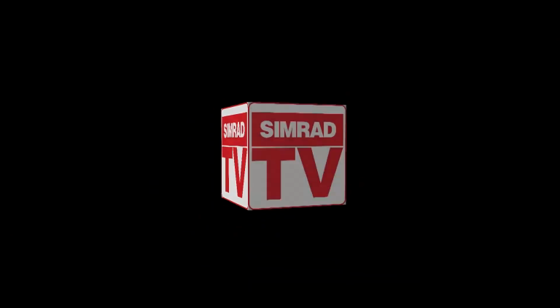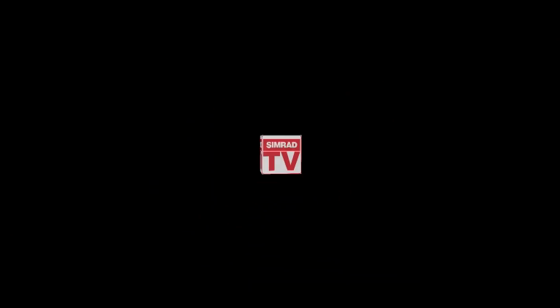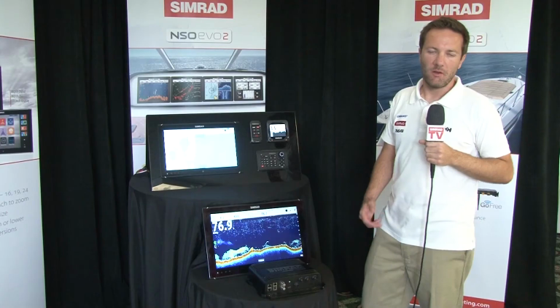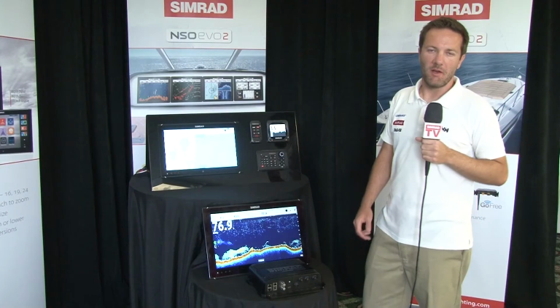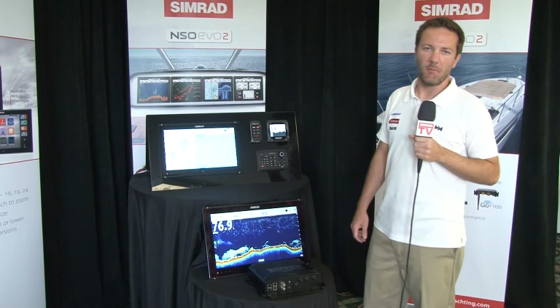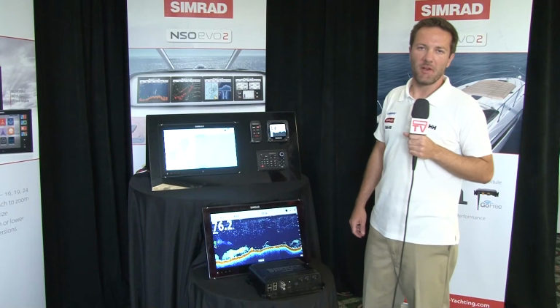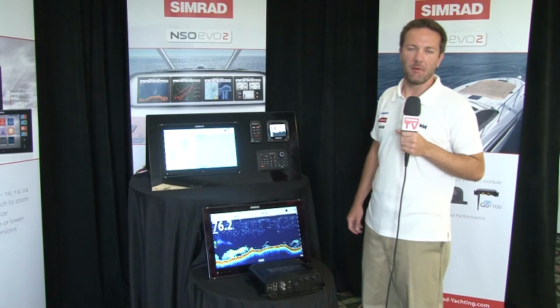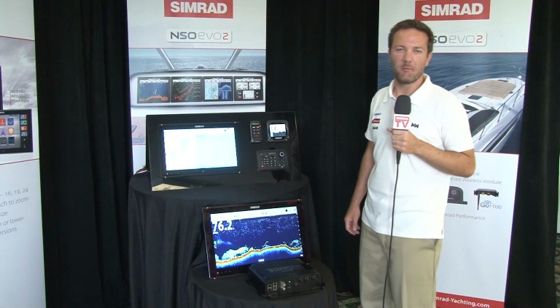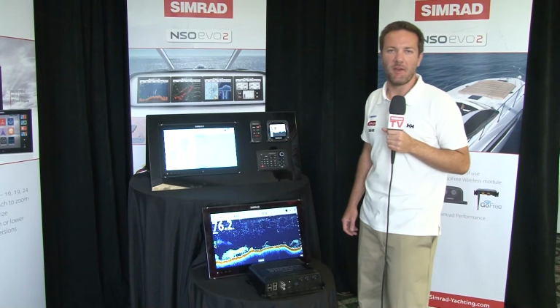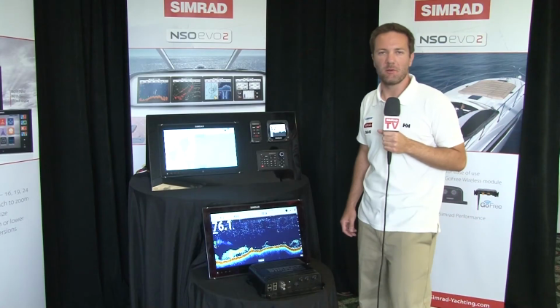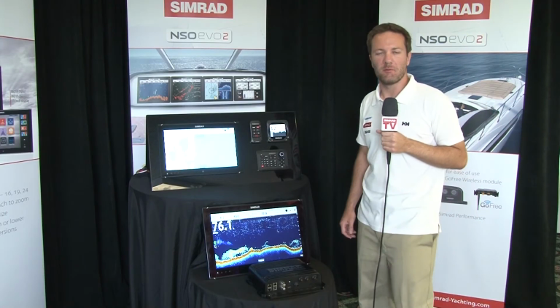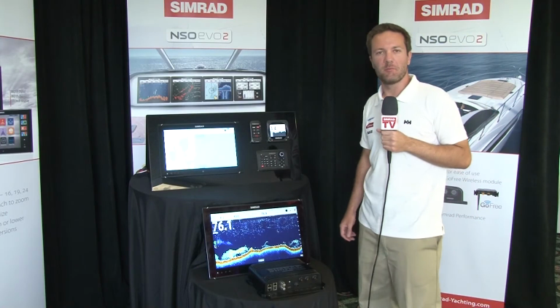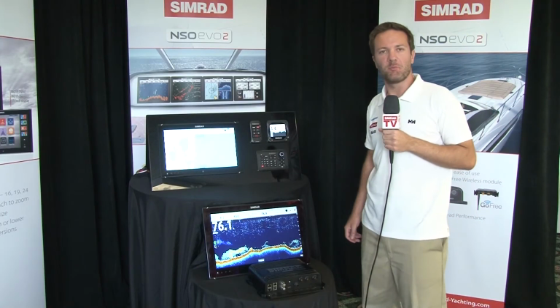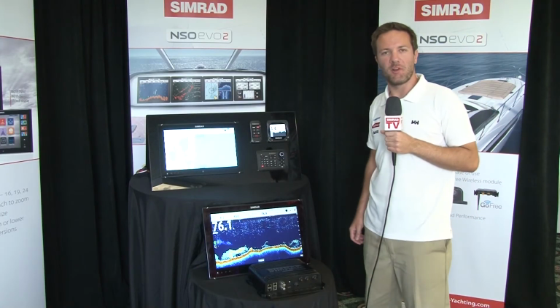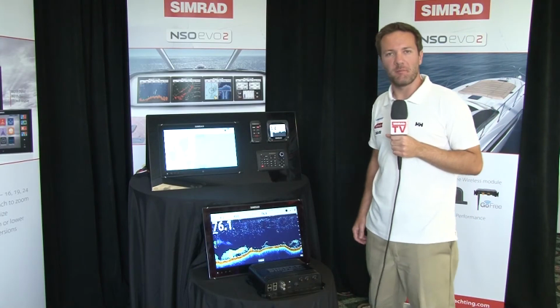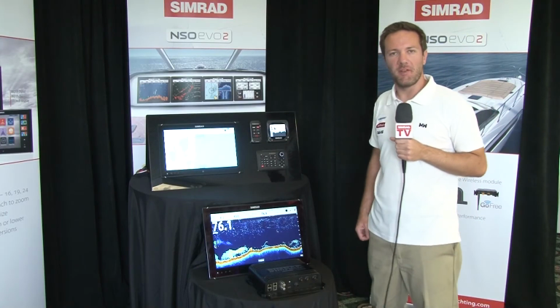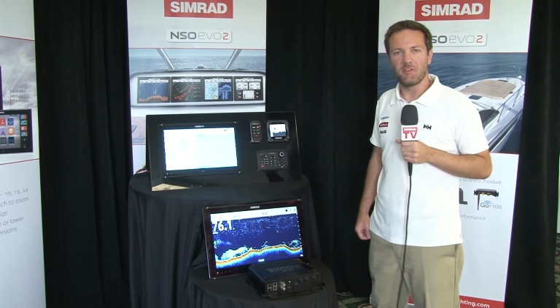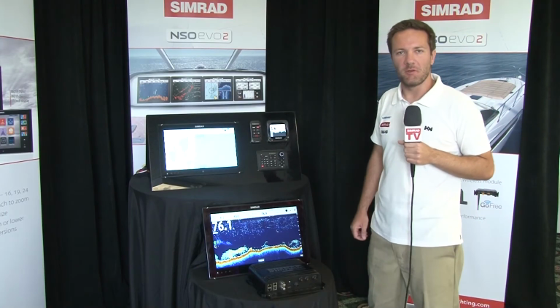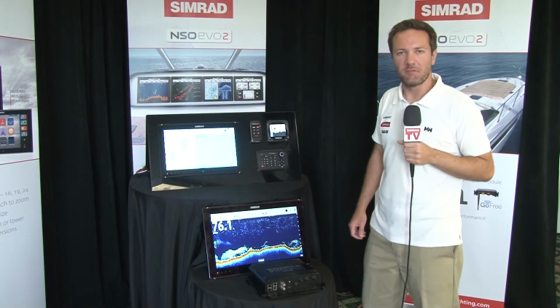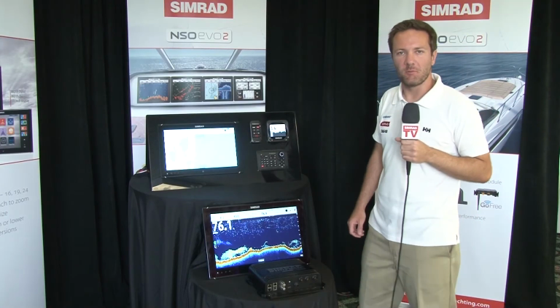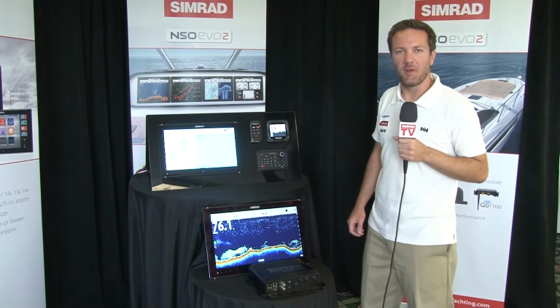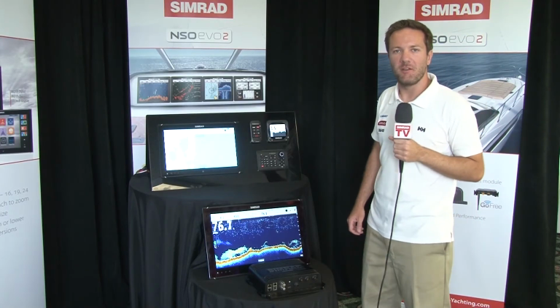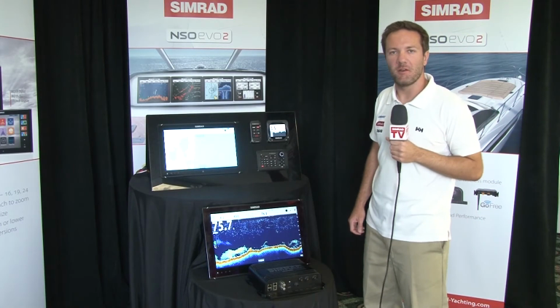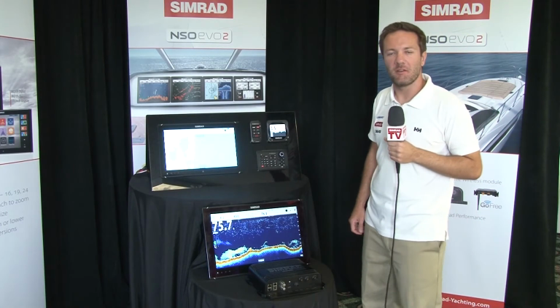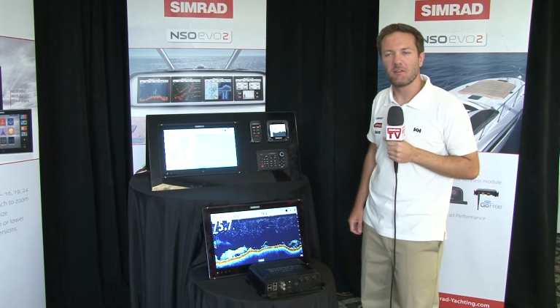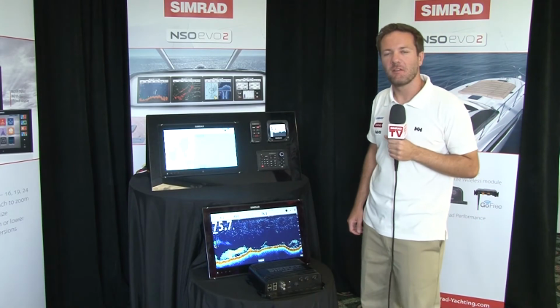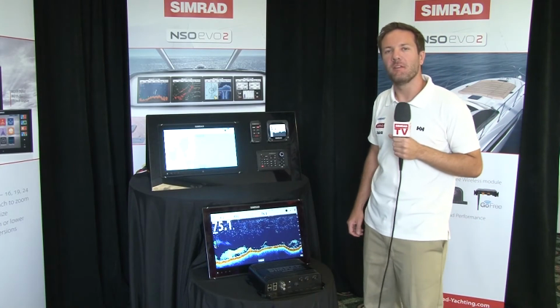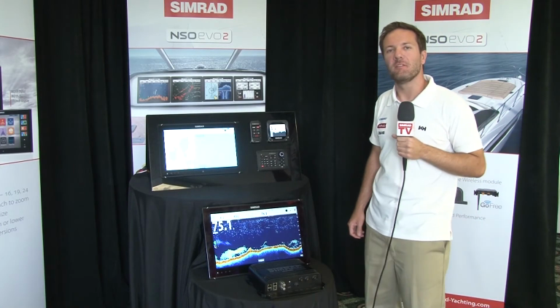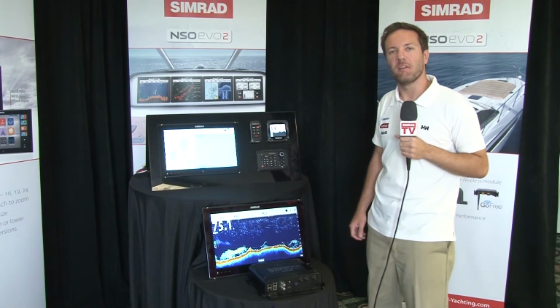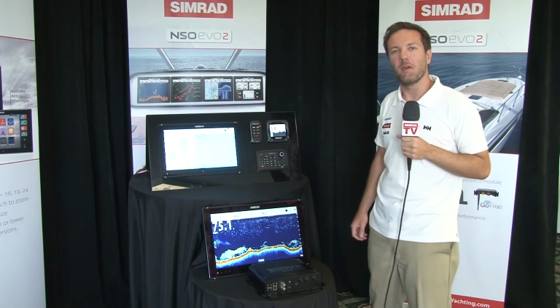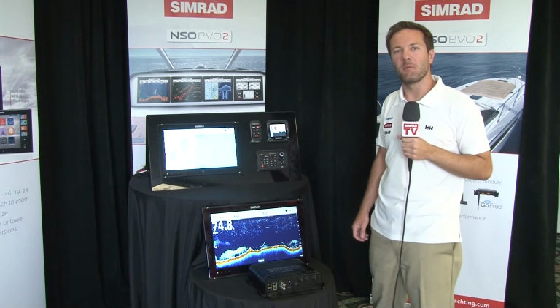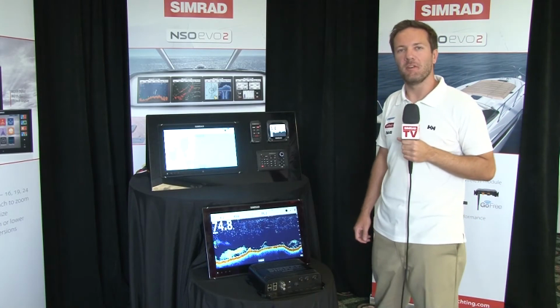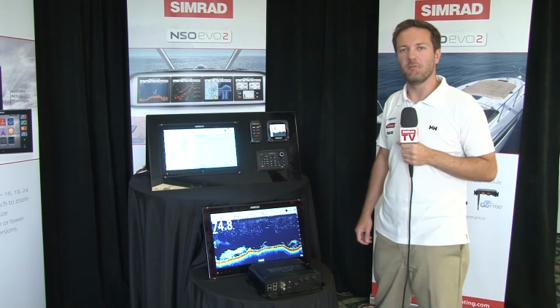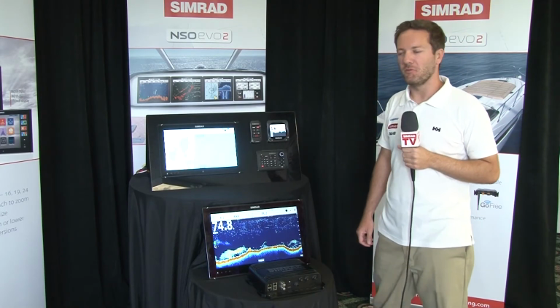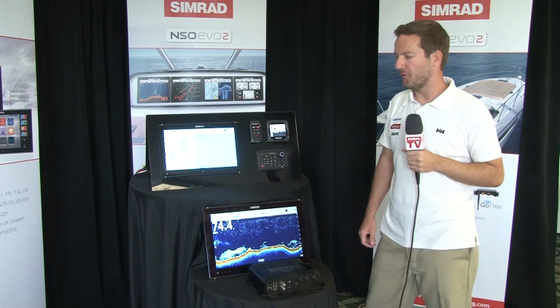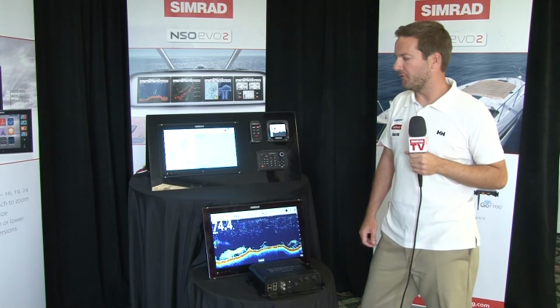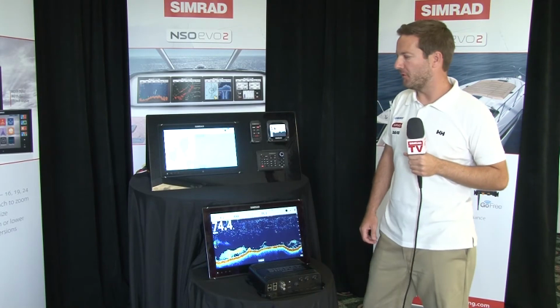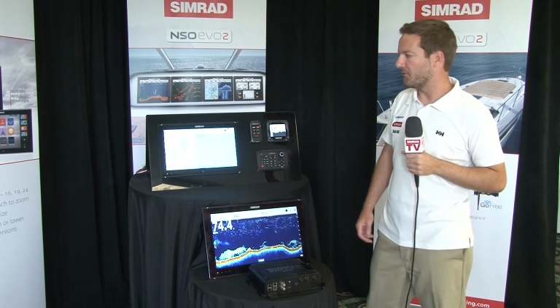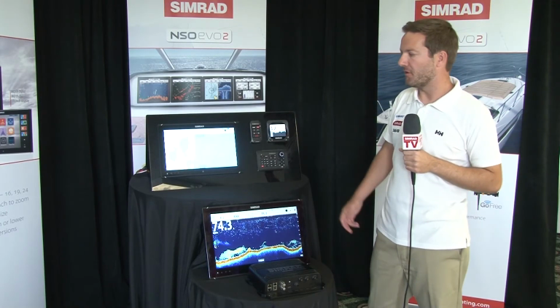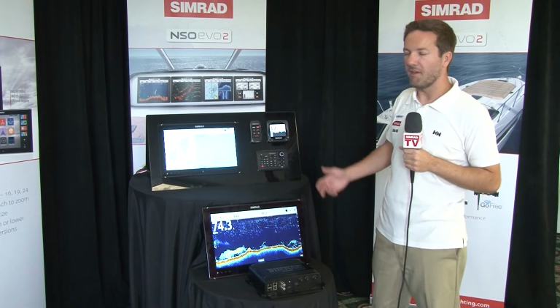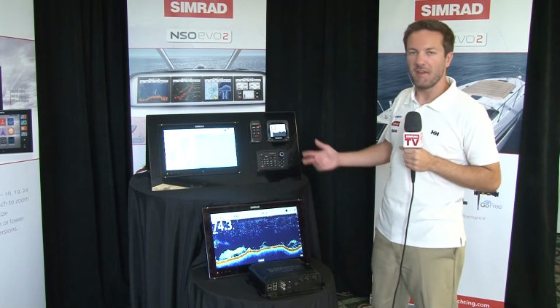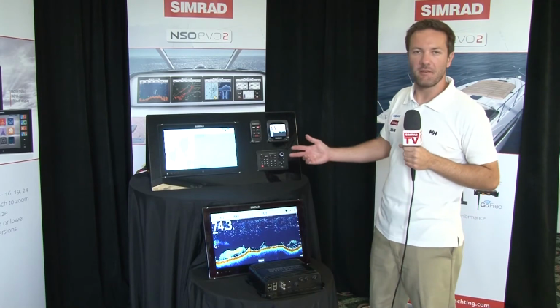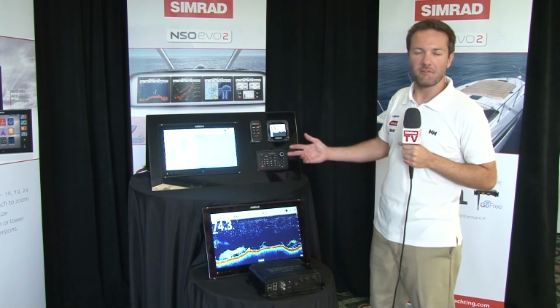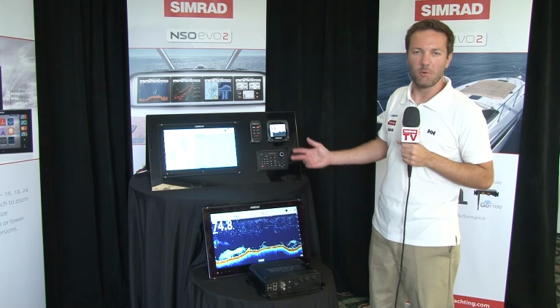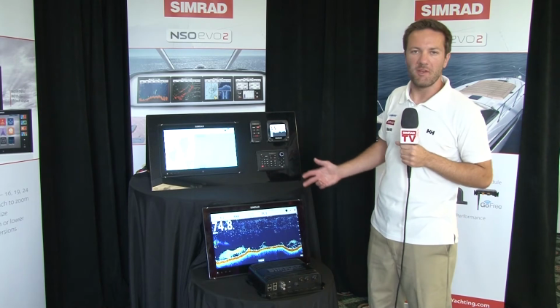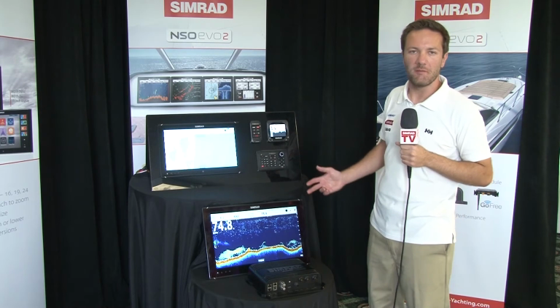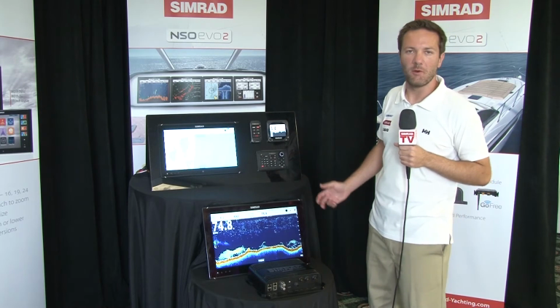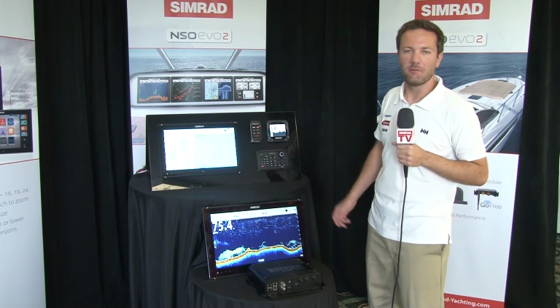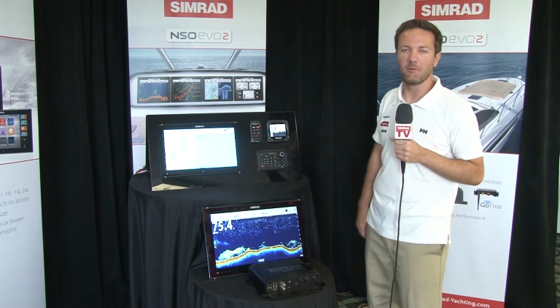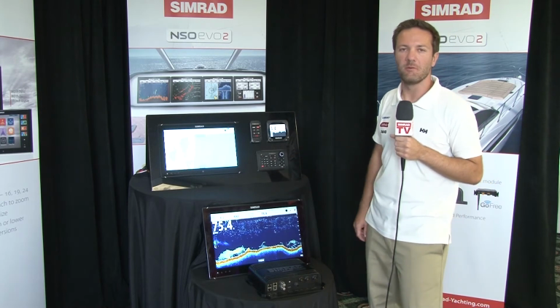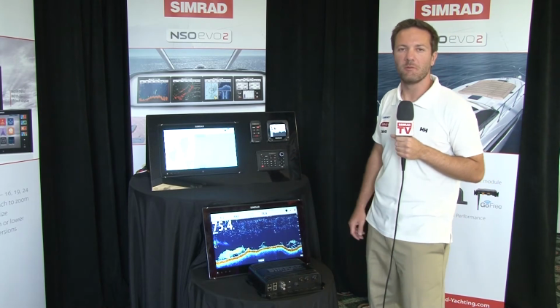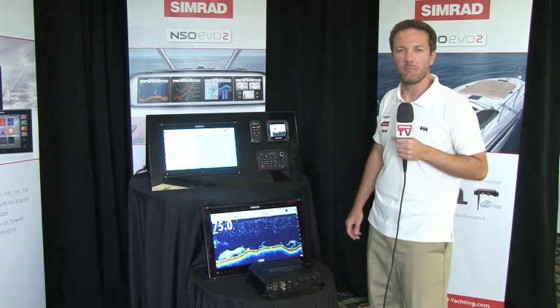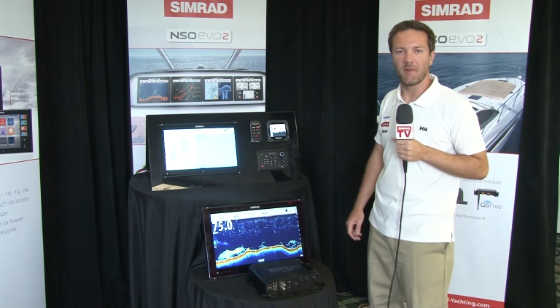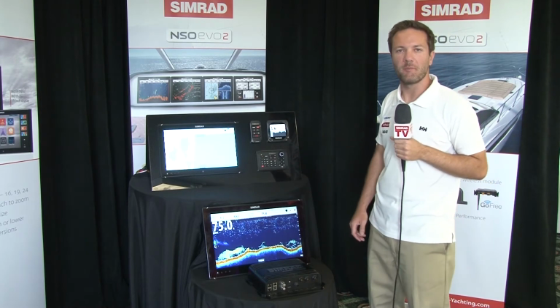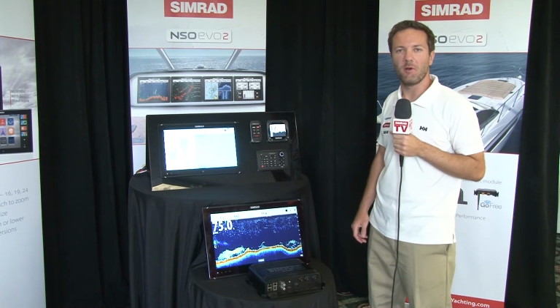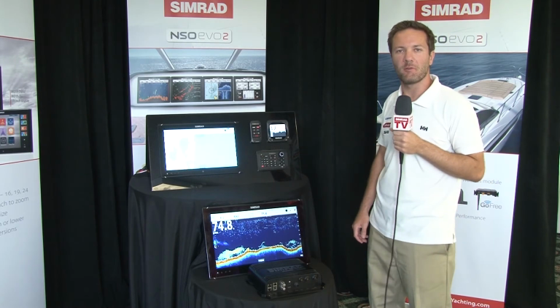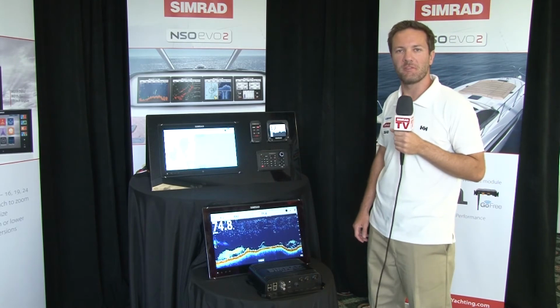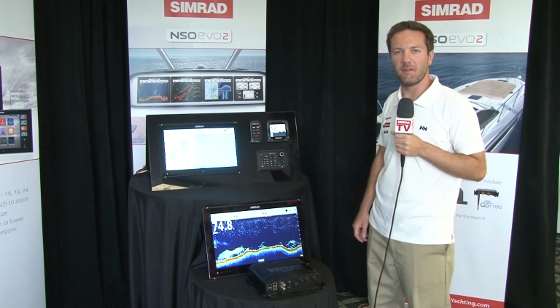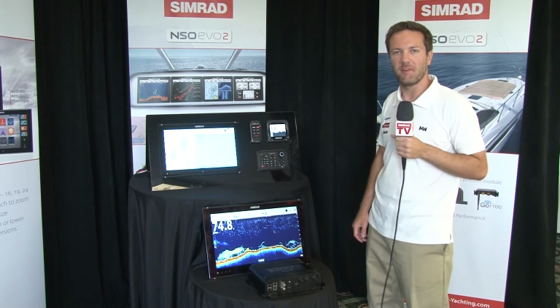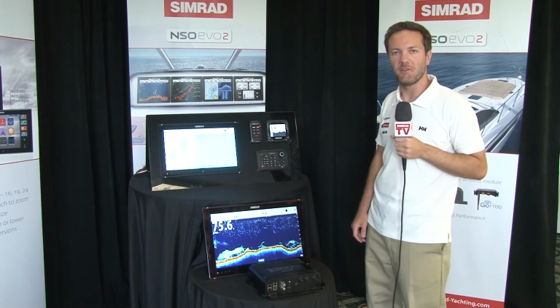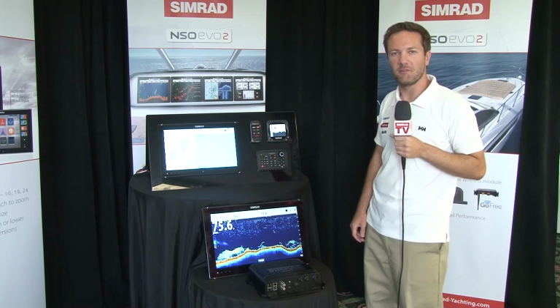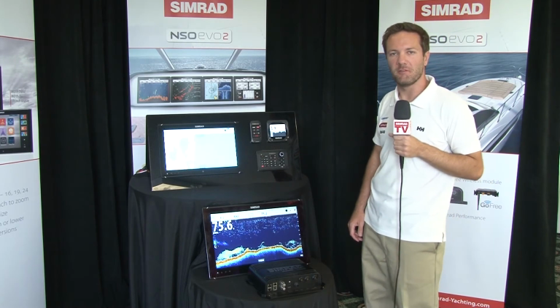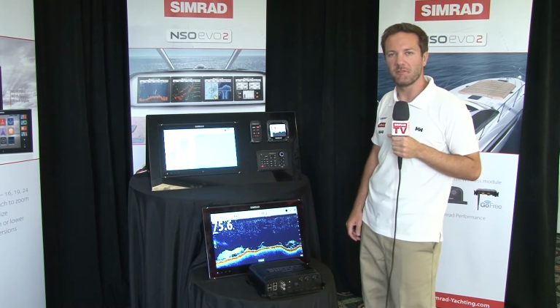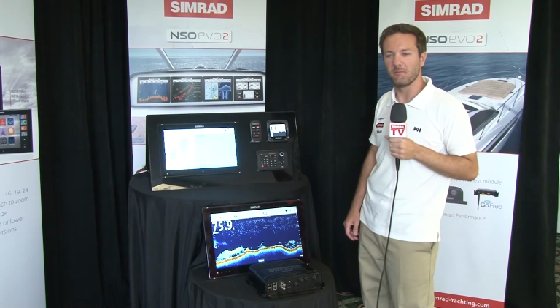Hi, my name's Mark Griffith, Product Manager at Simrad Yachting. And today I'm going to introduce you to the NSO Evo 2 Black Box Navigation System.